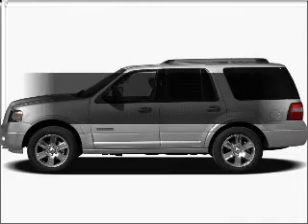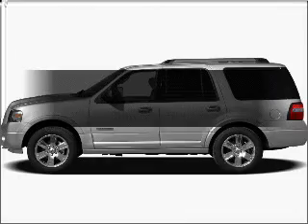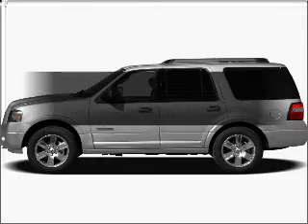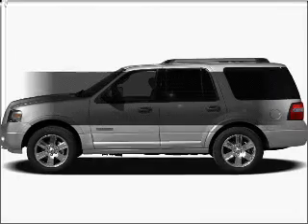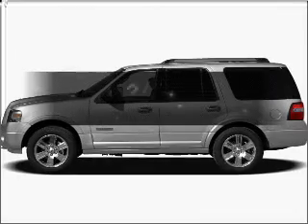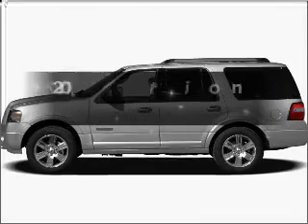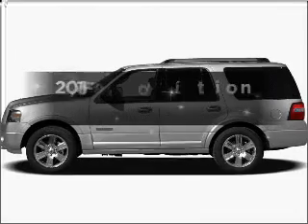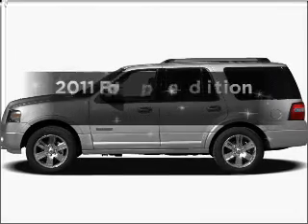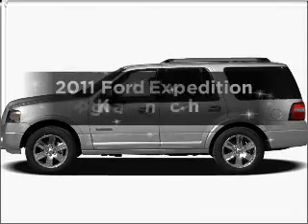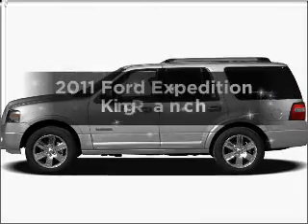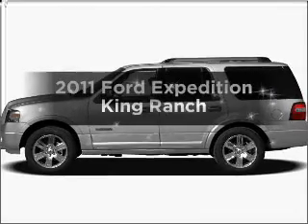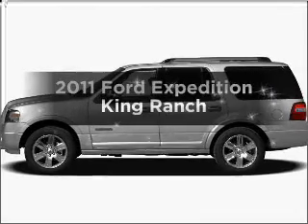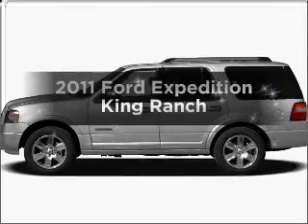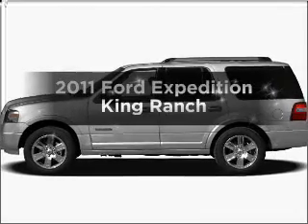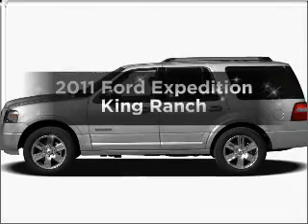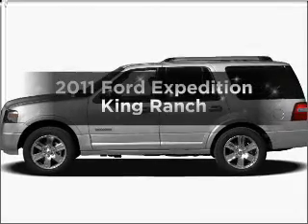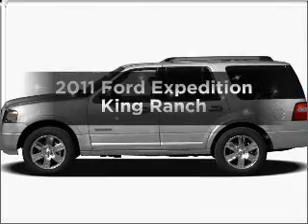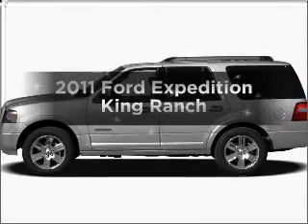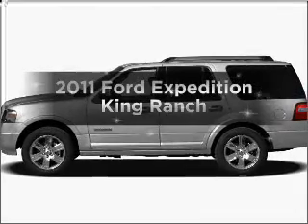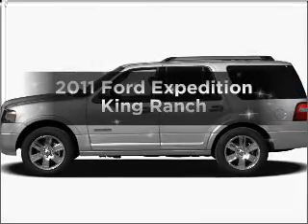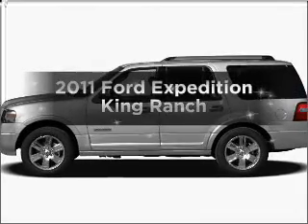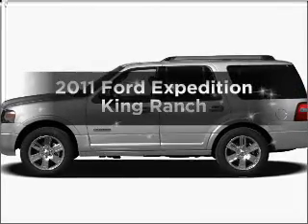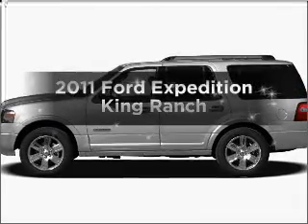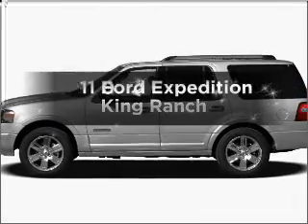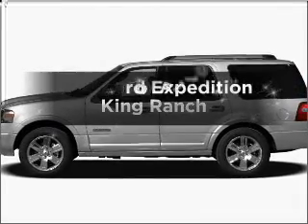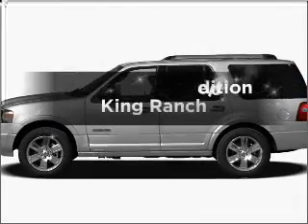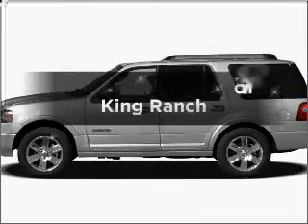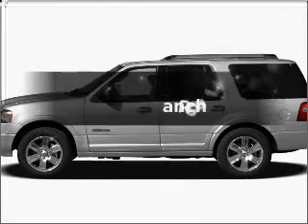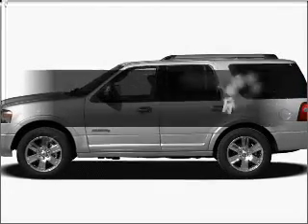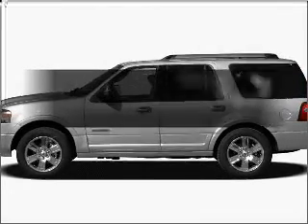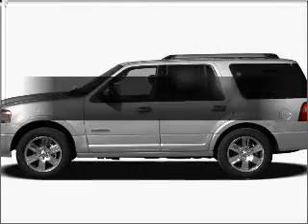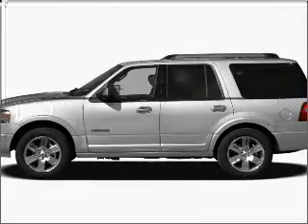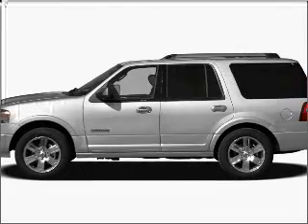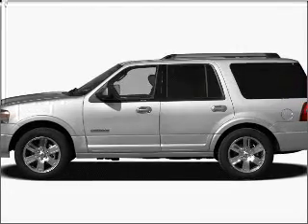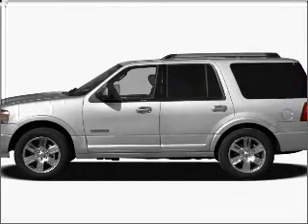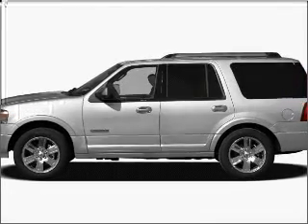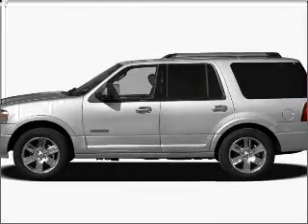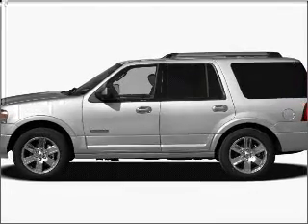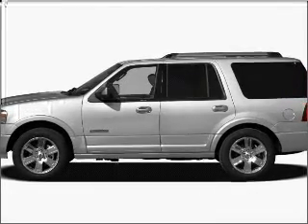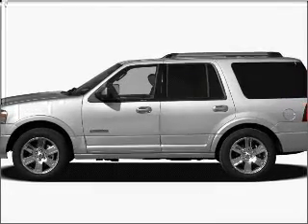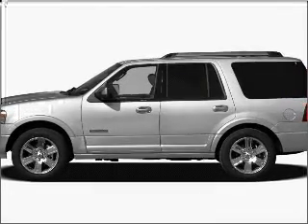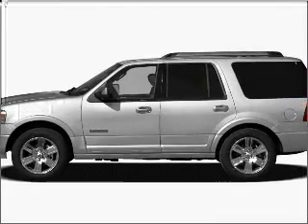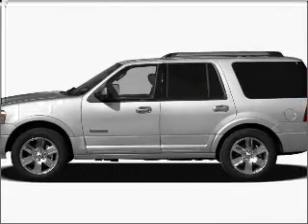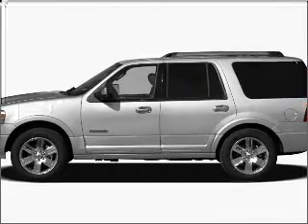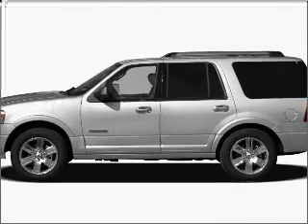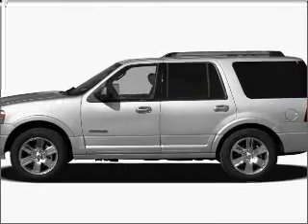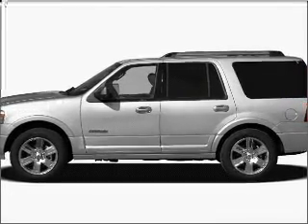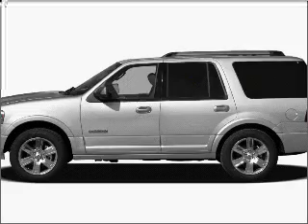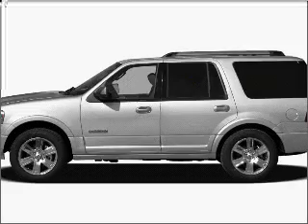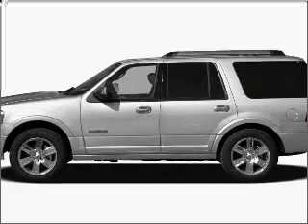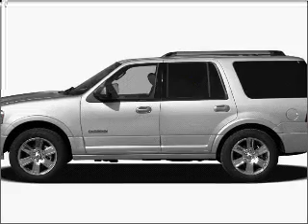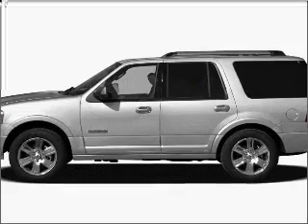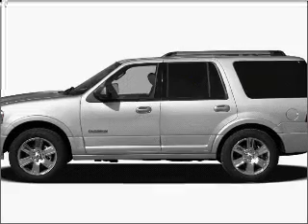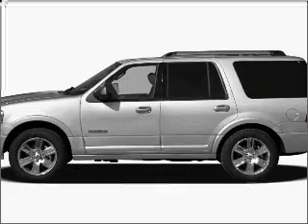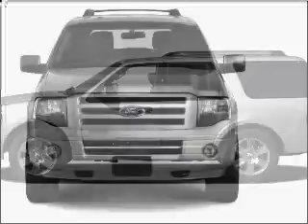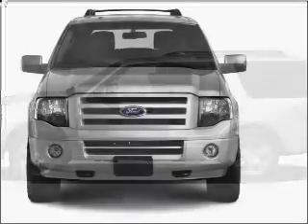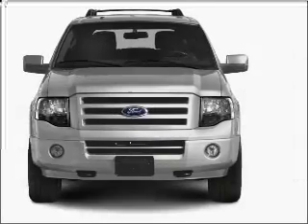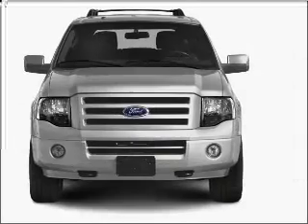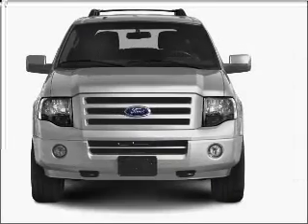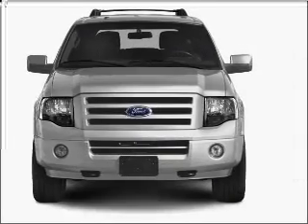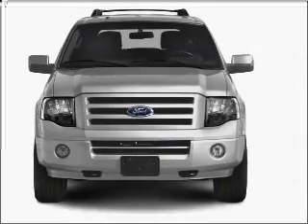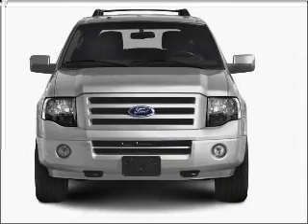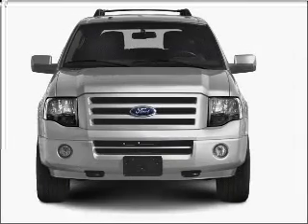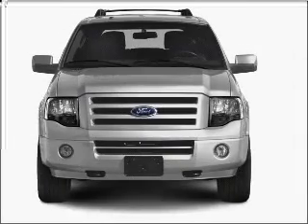Imagine yourself in this 2011 Ford Expedition. Travel the roads in style and comfort in this great vehicle.